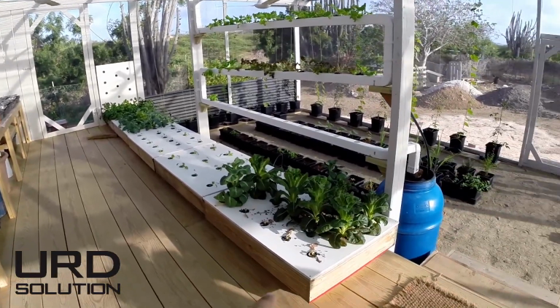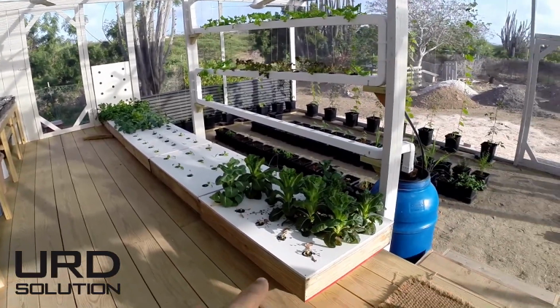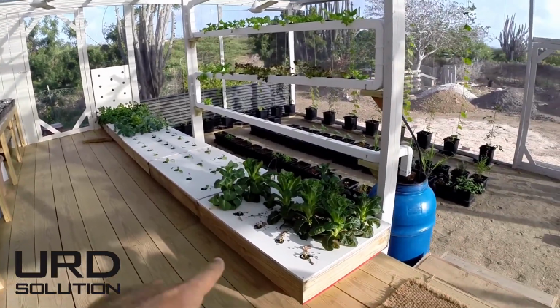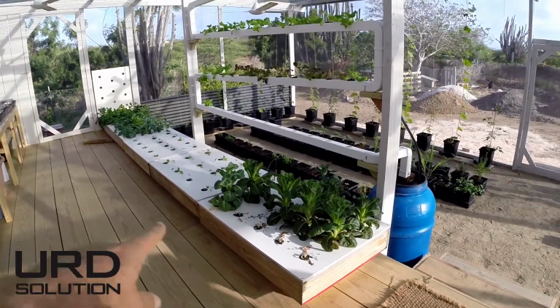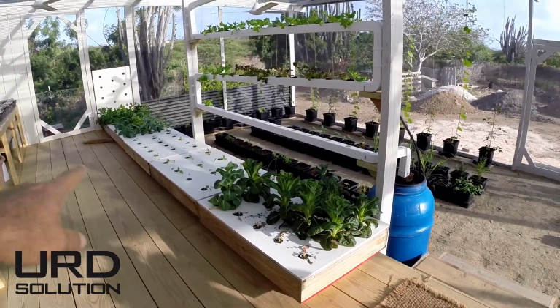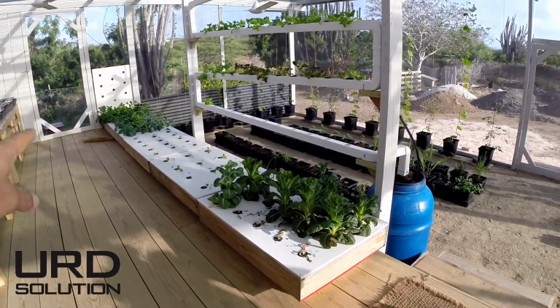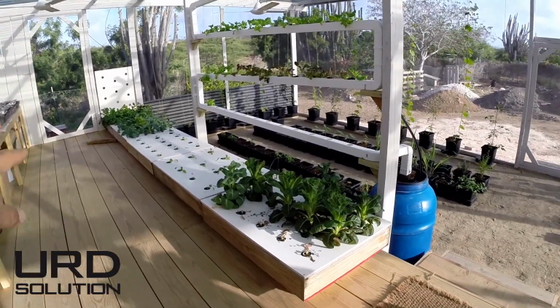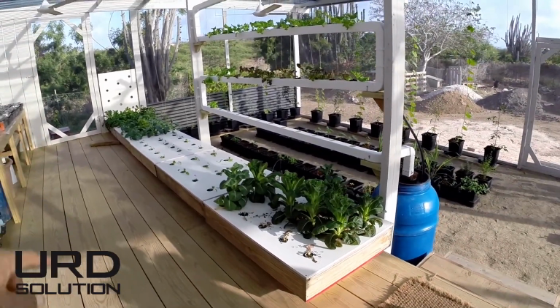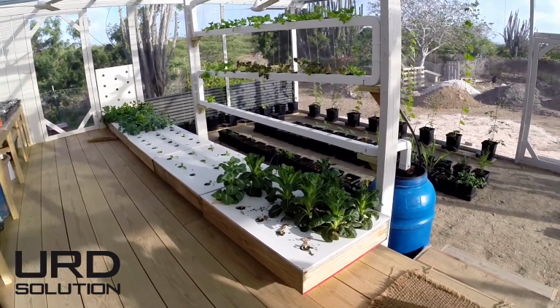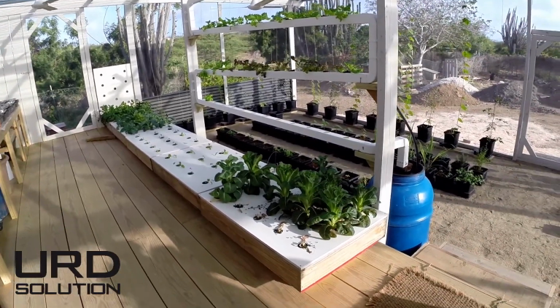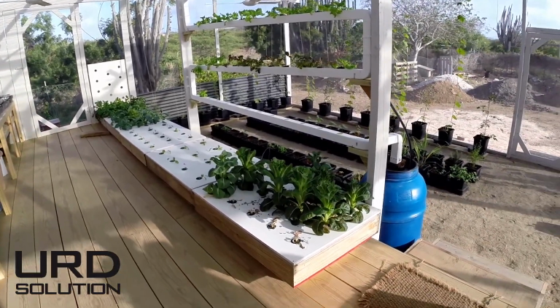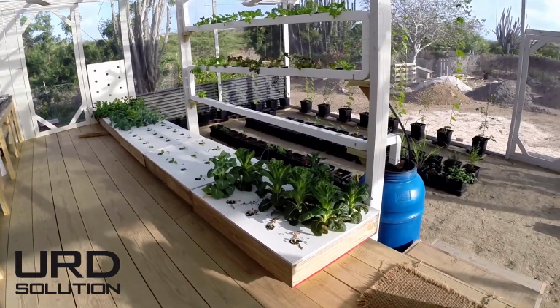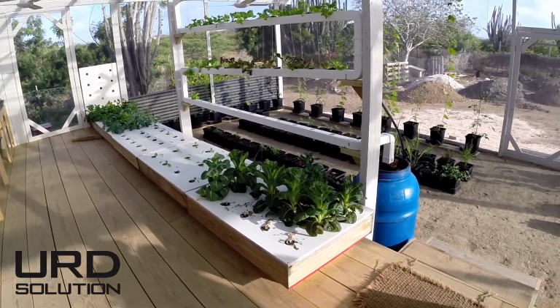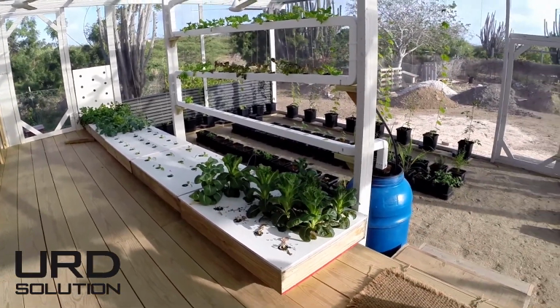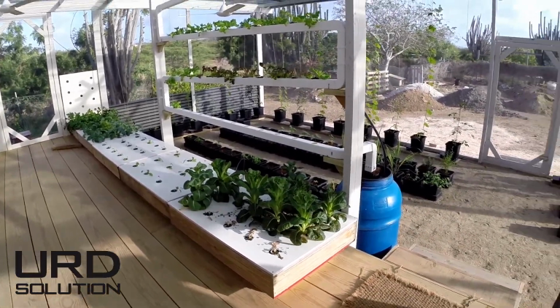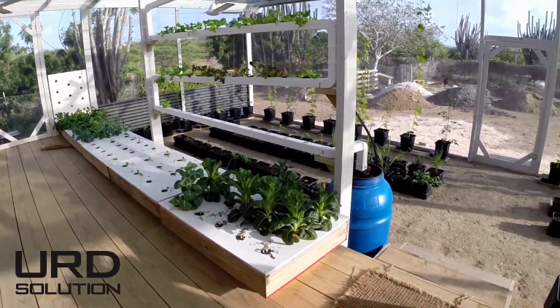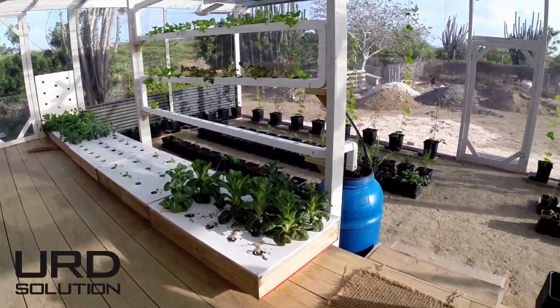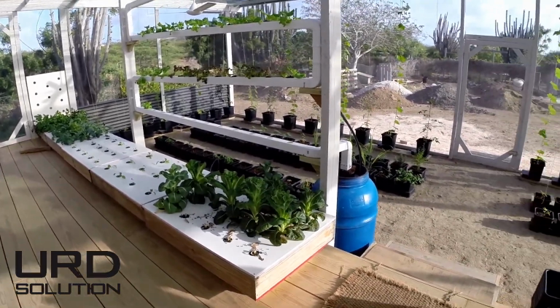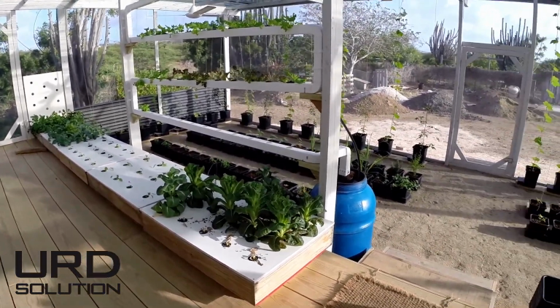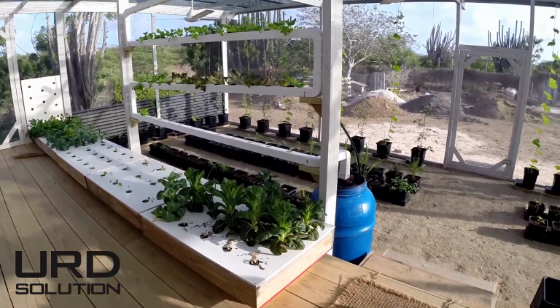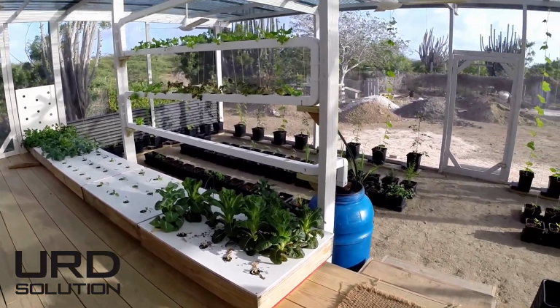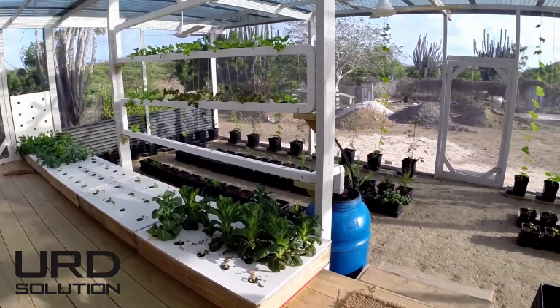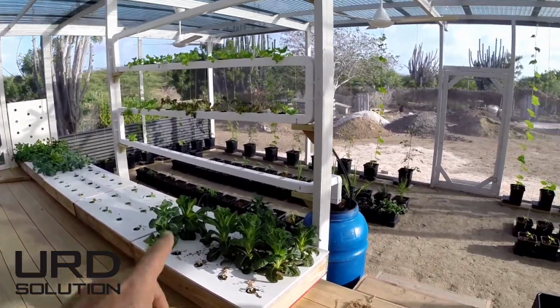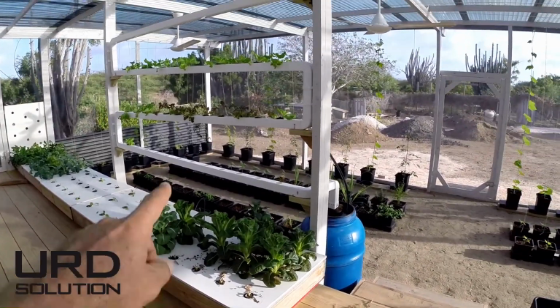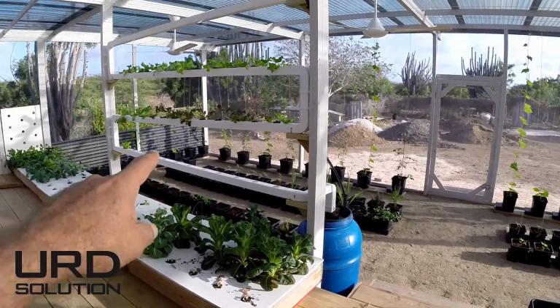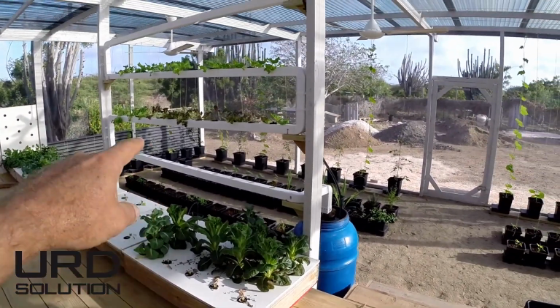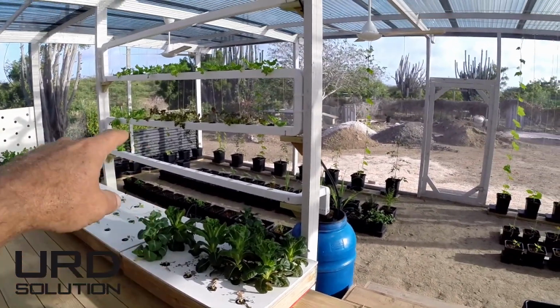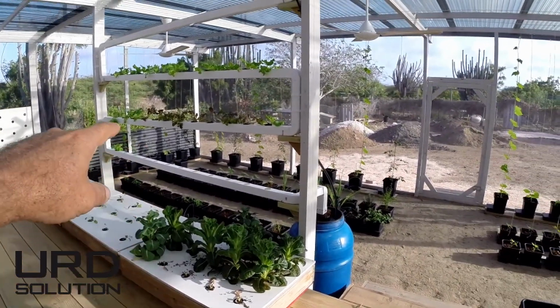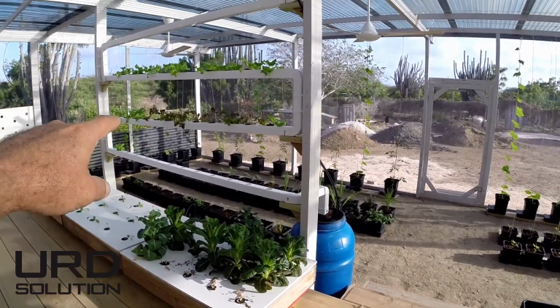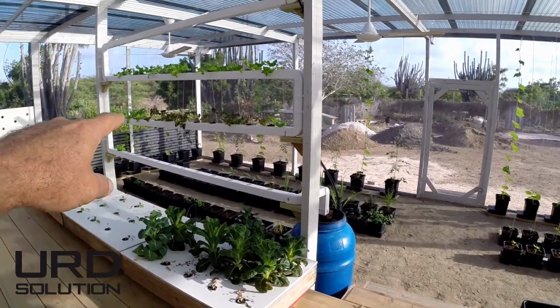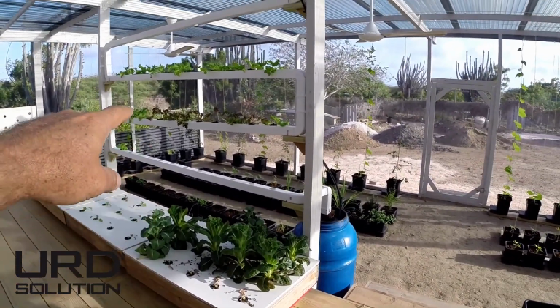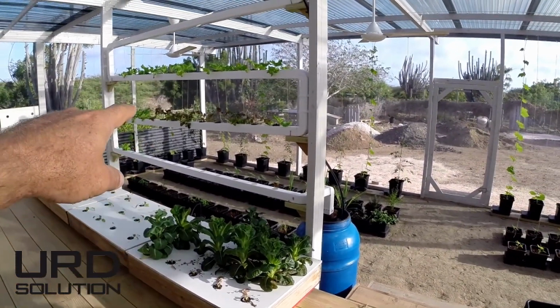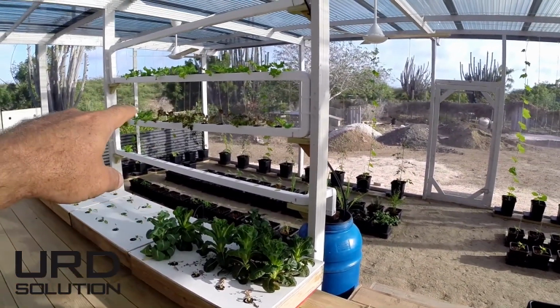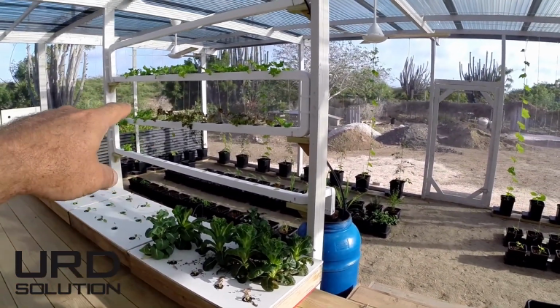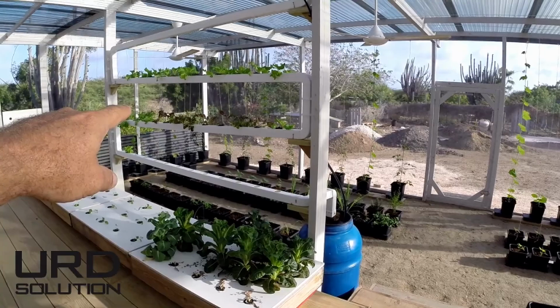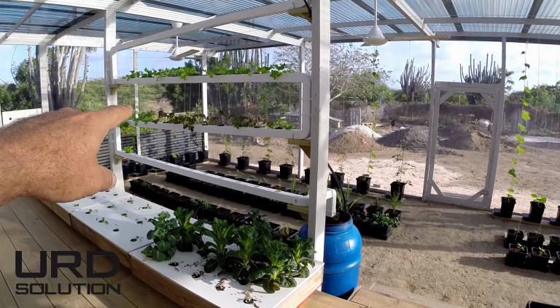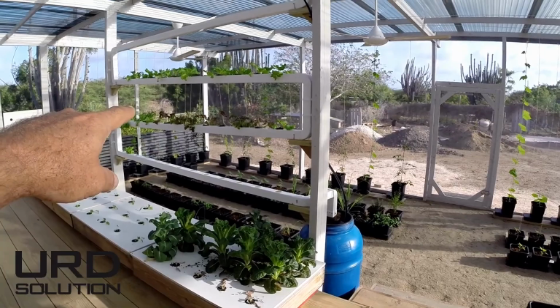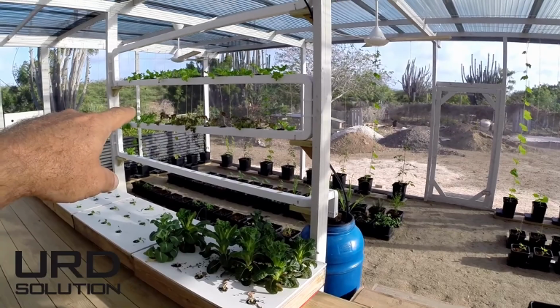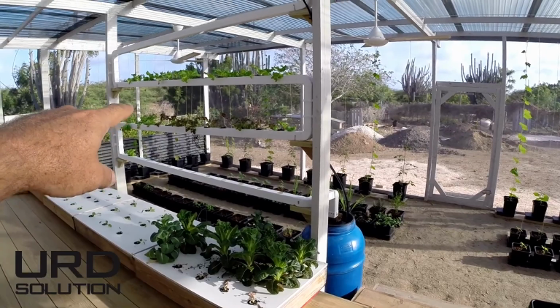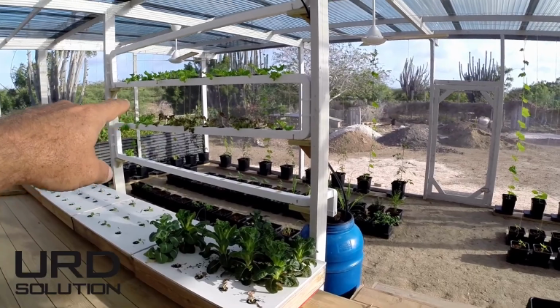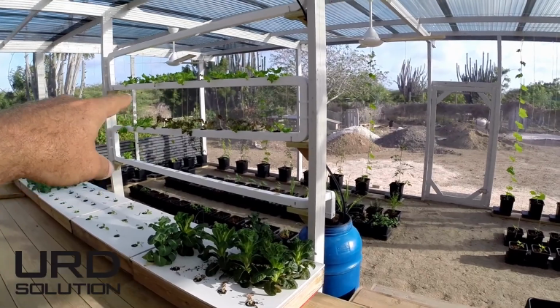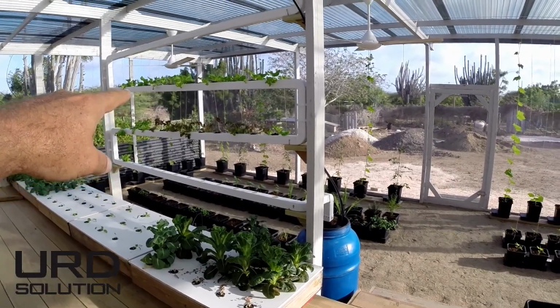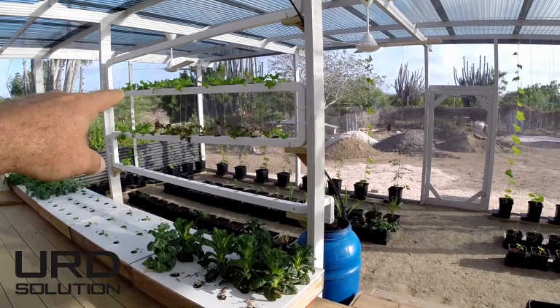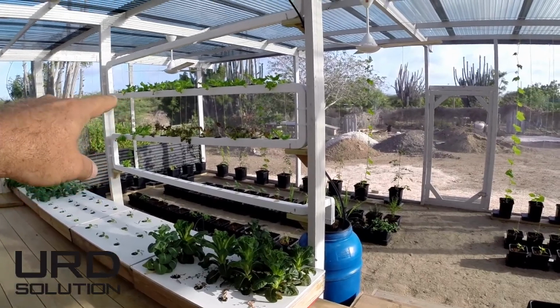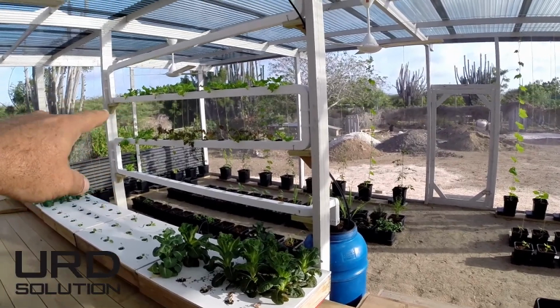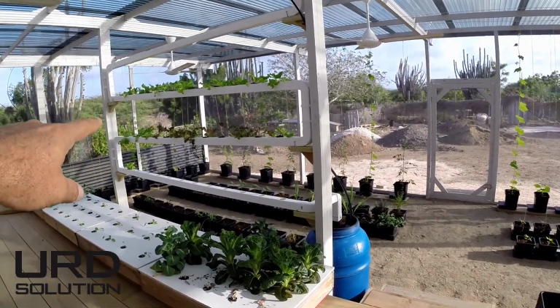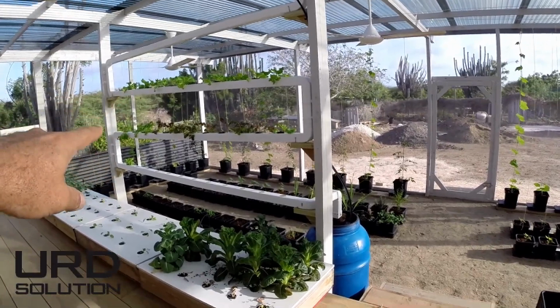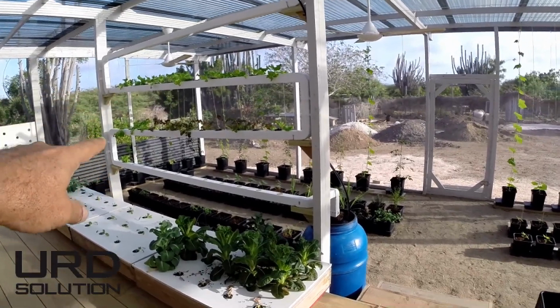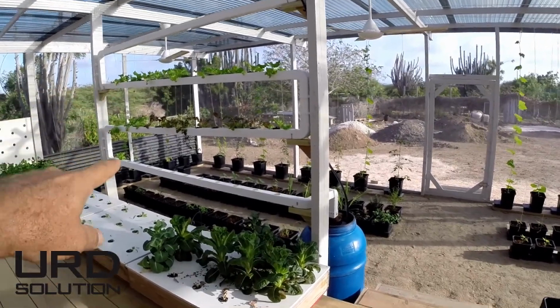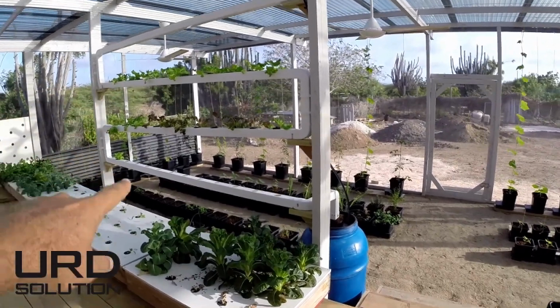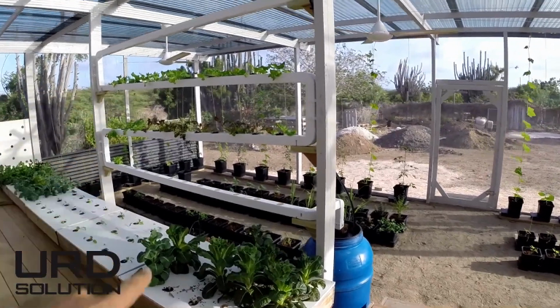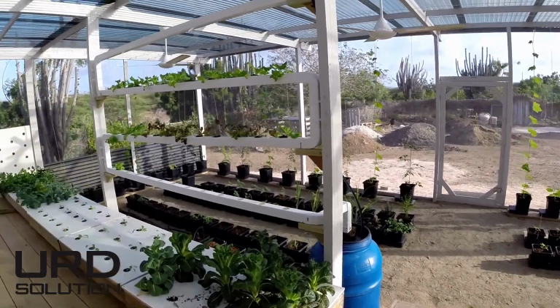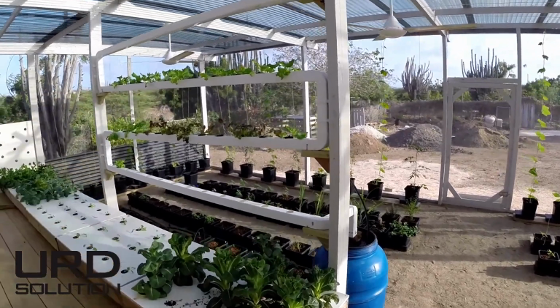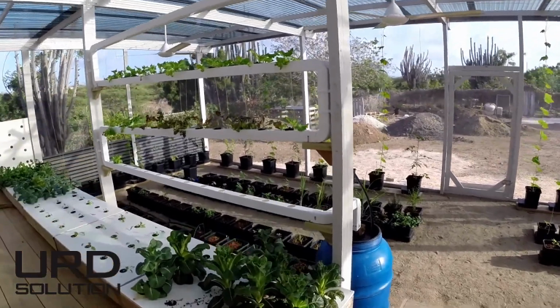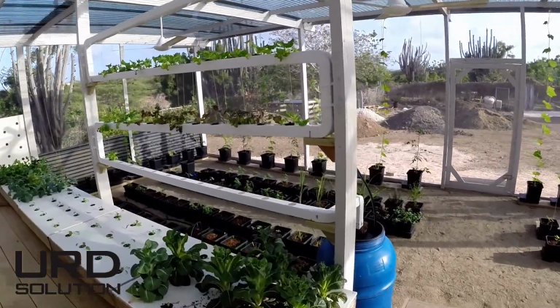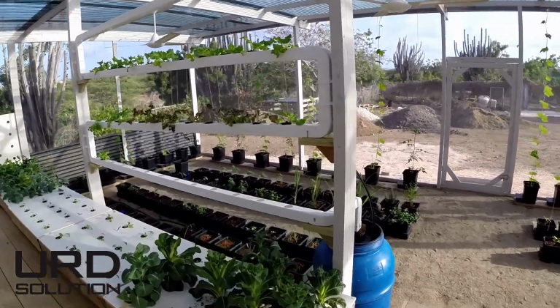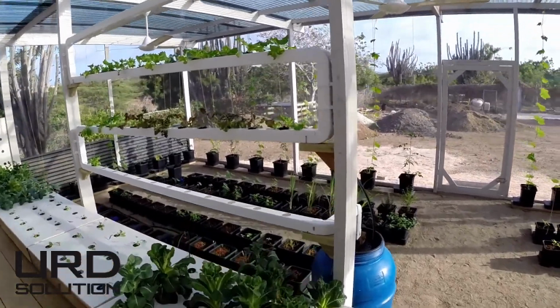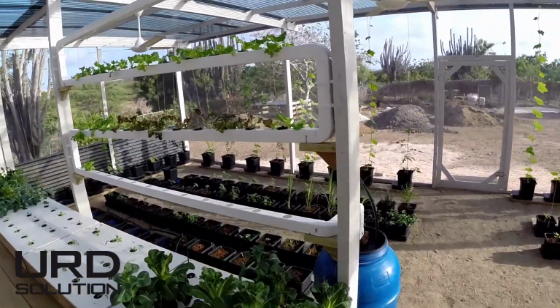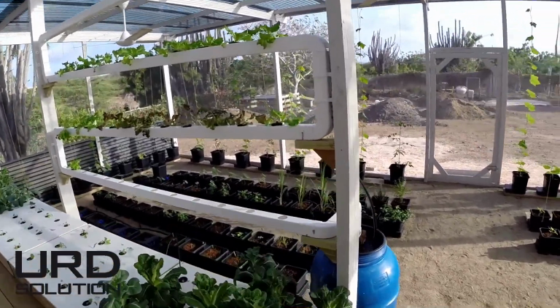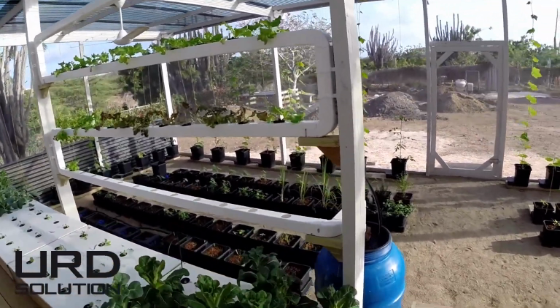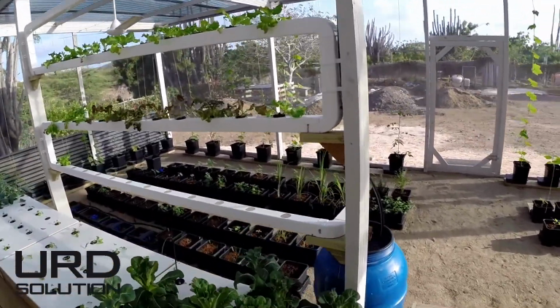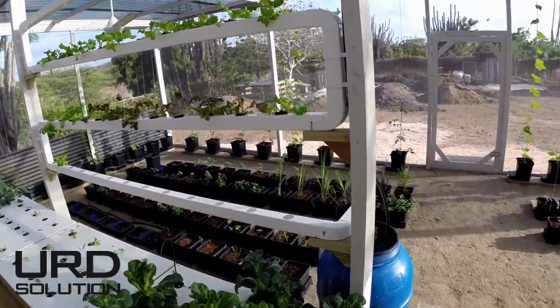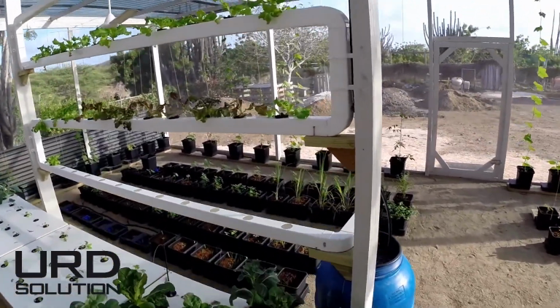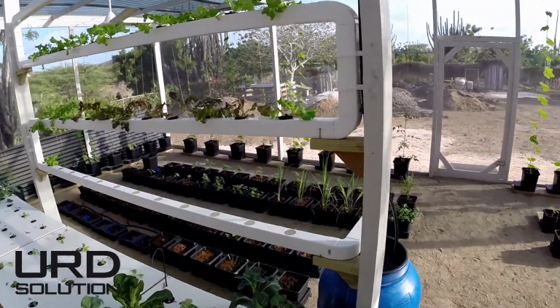Vegetable boxes — non-circulating hydroponics. Vertical hydroponics. You can see it flowing here.